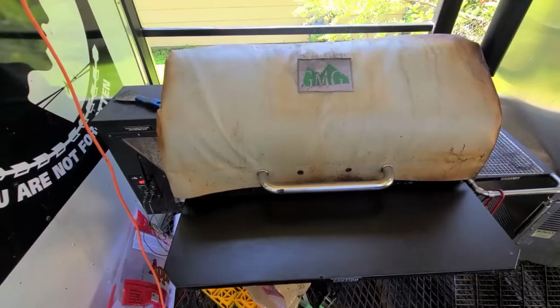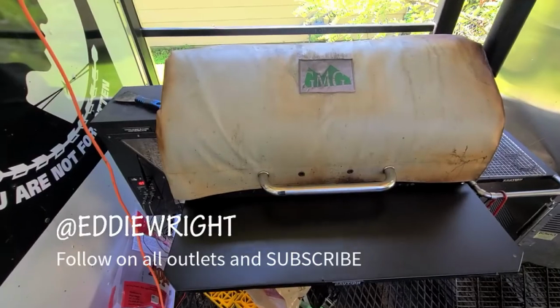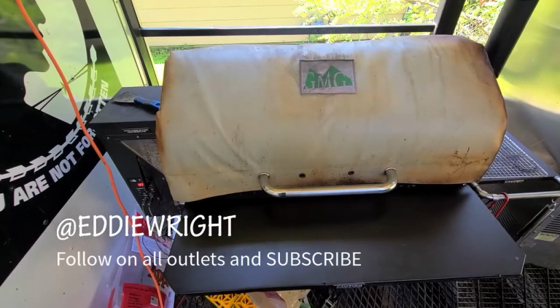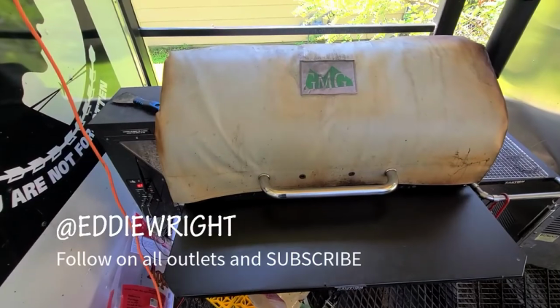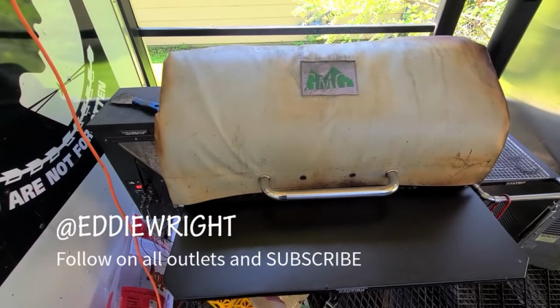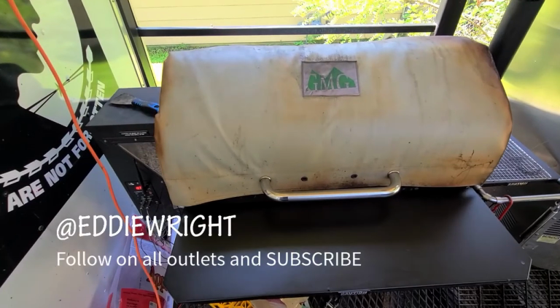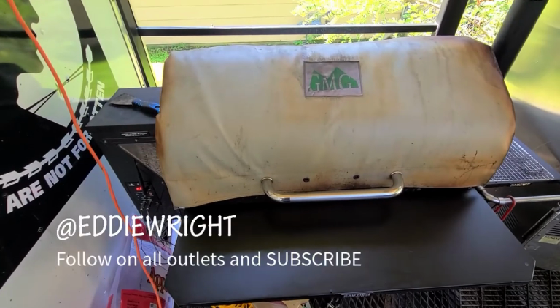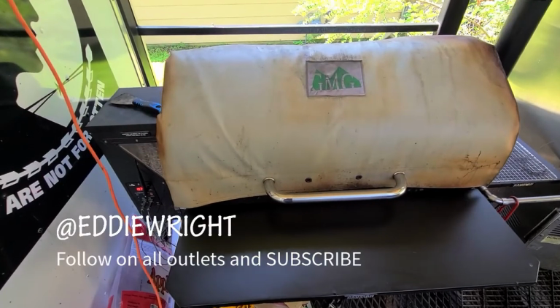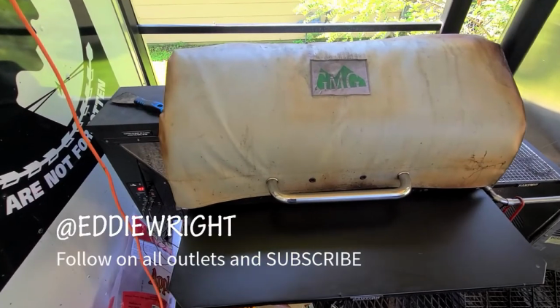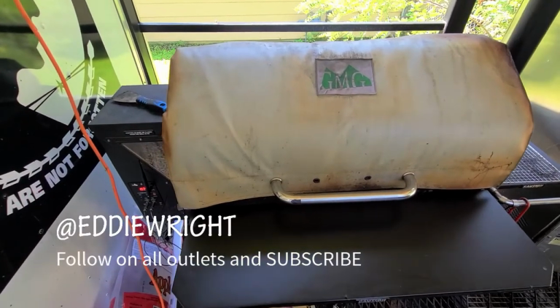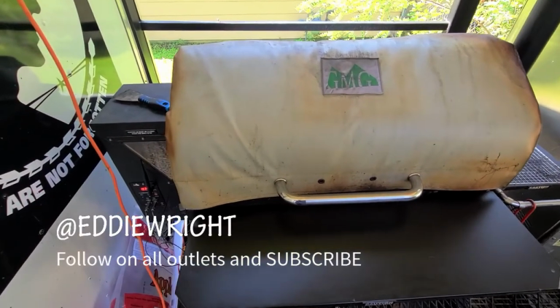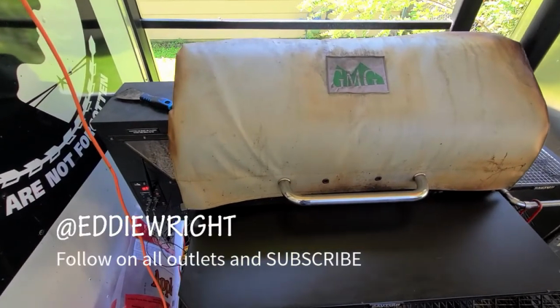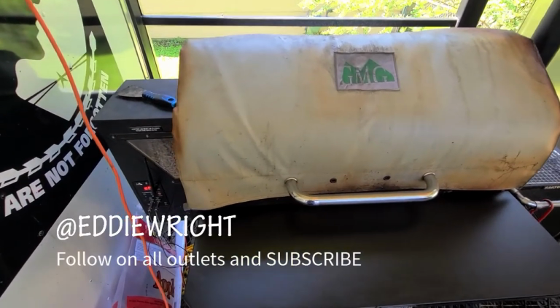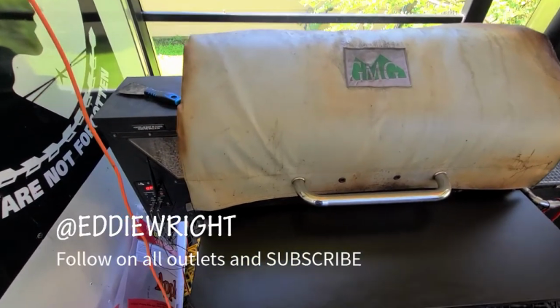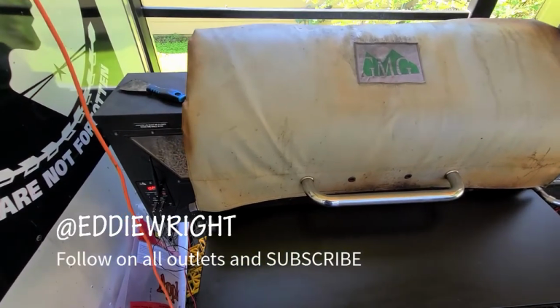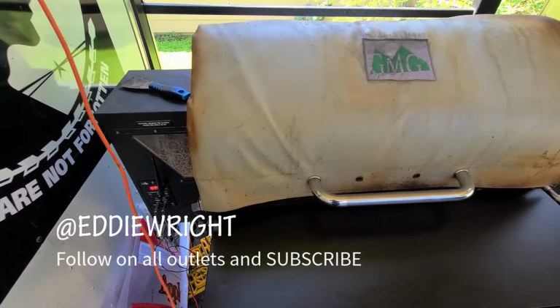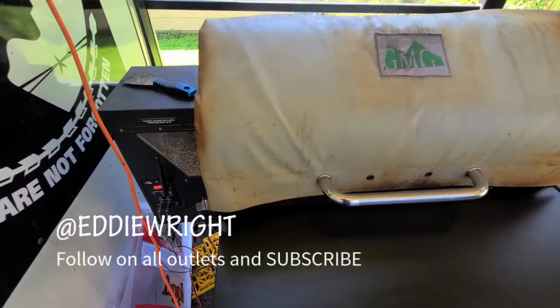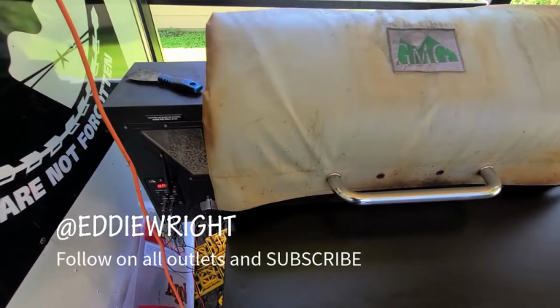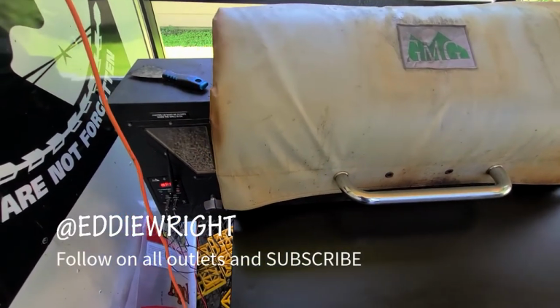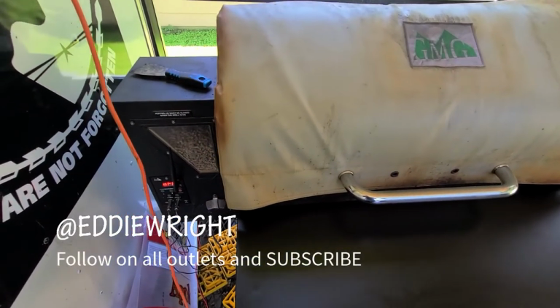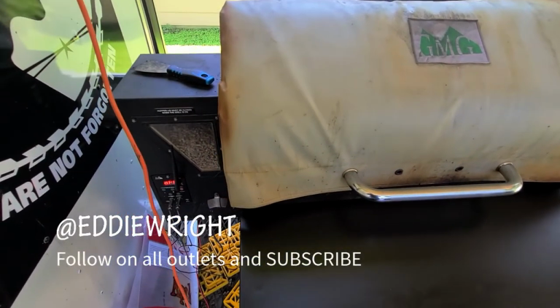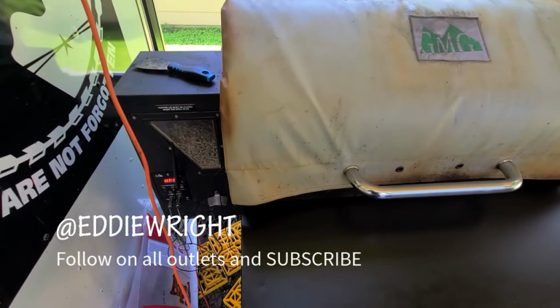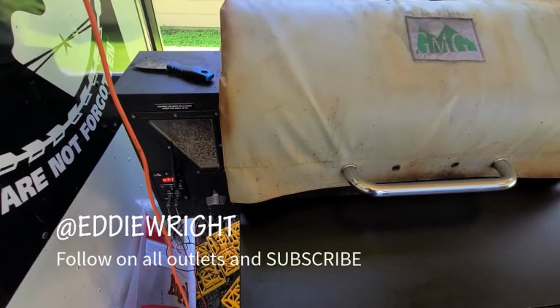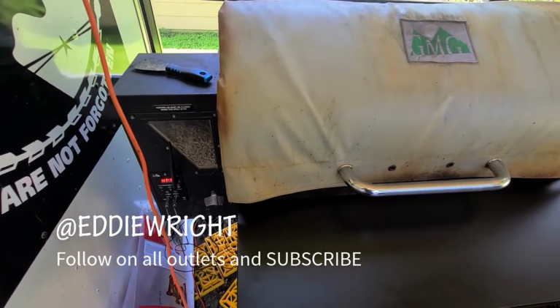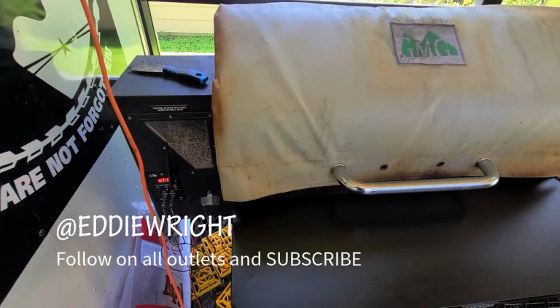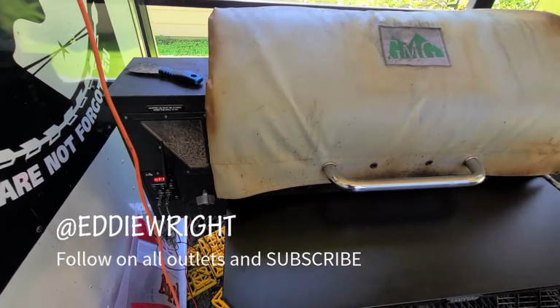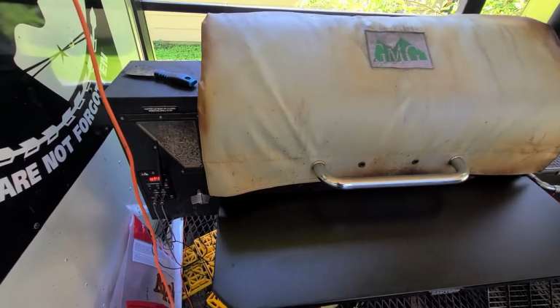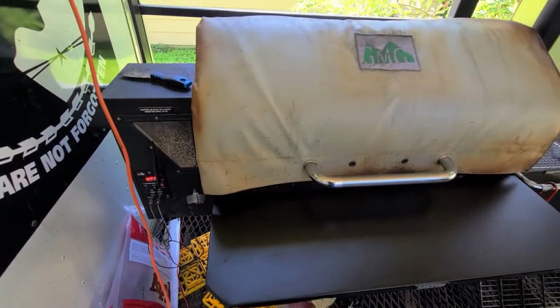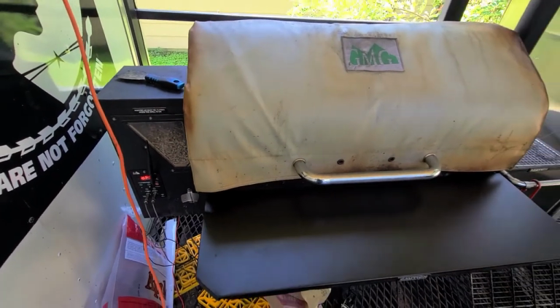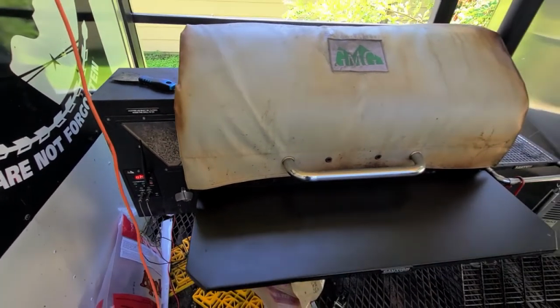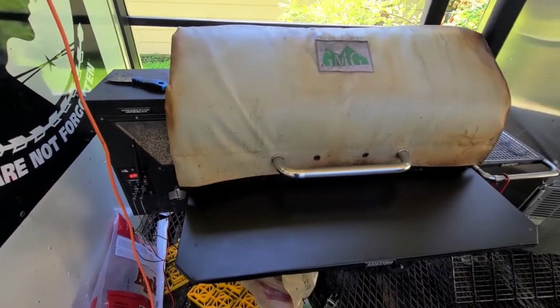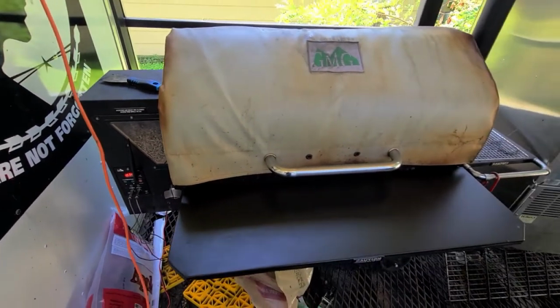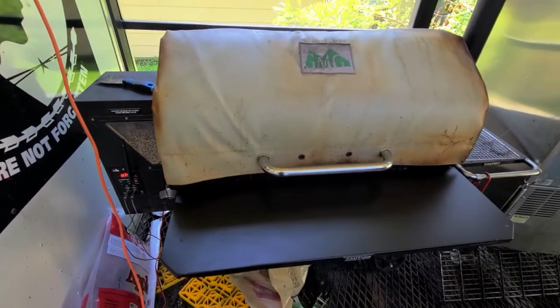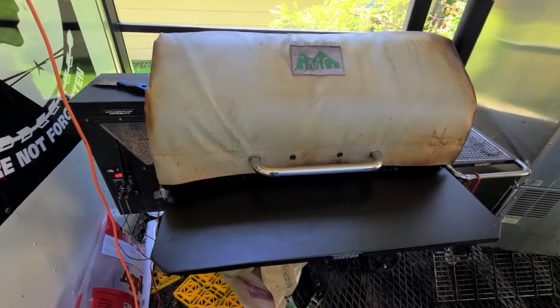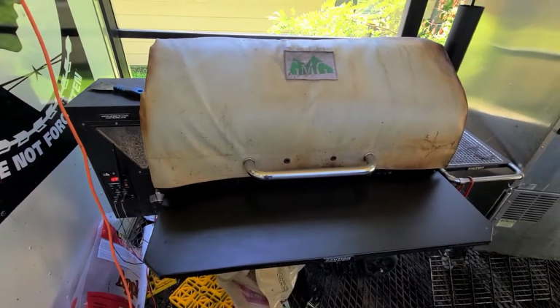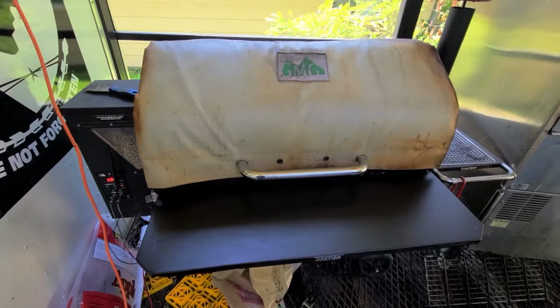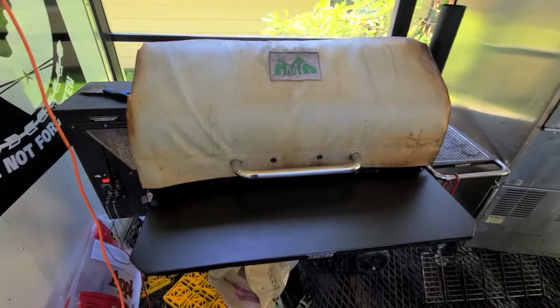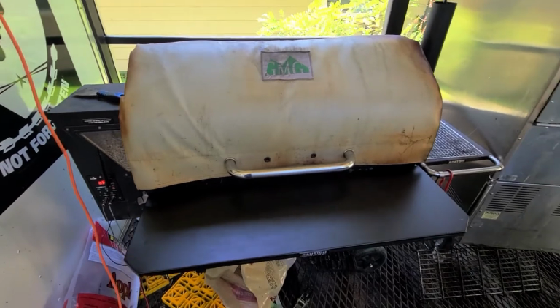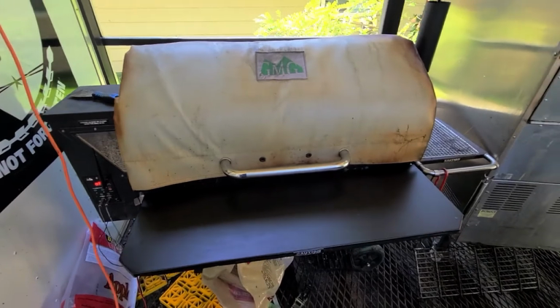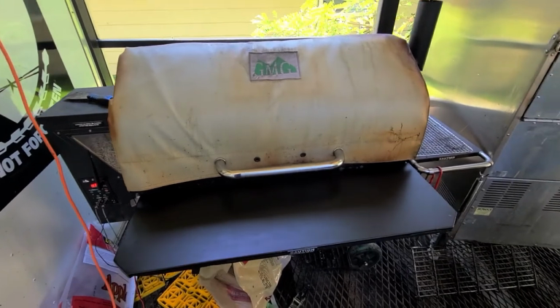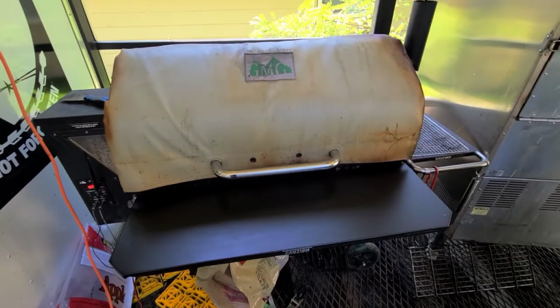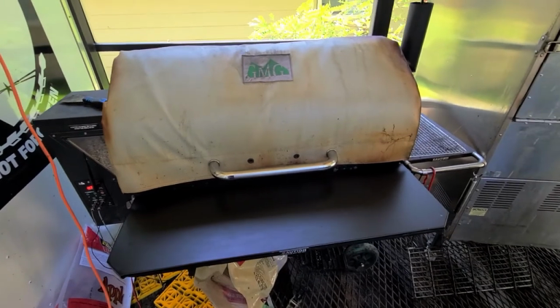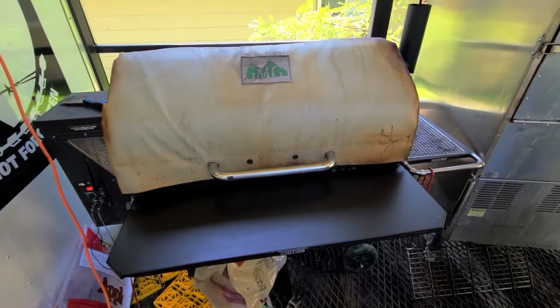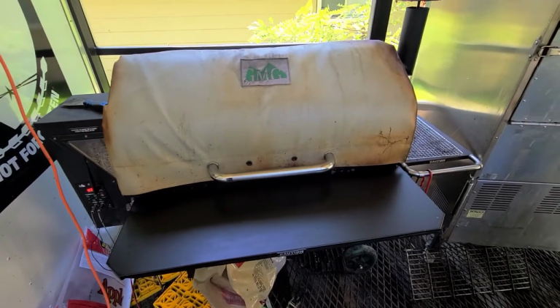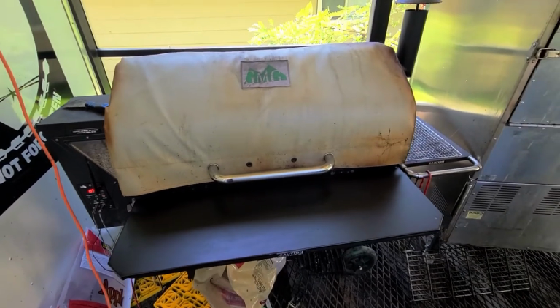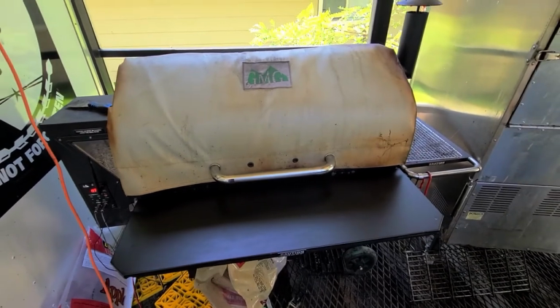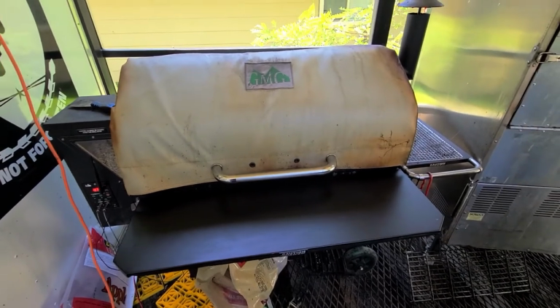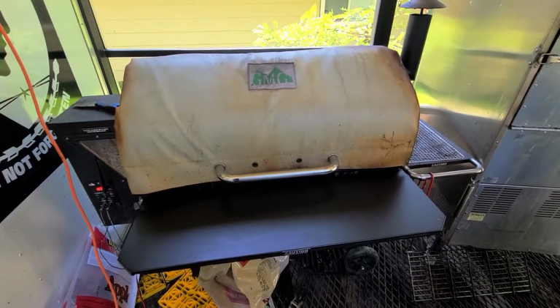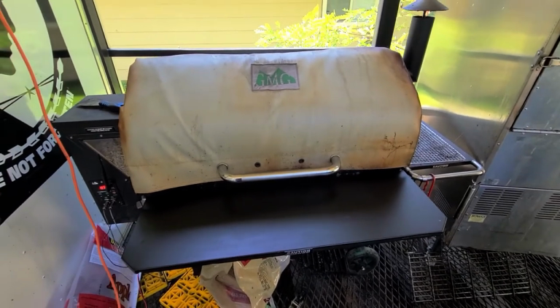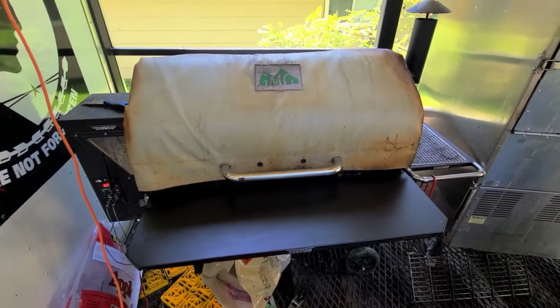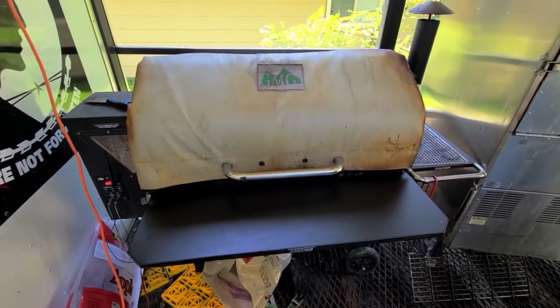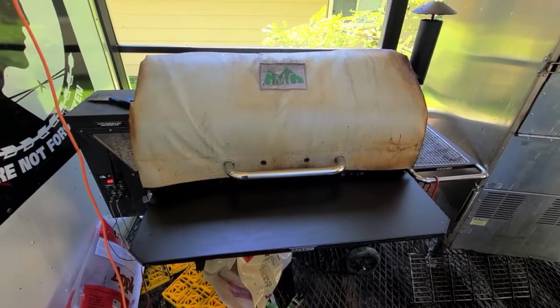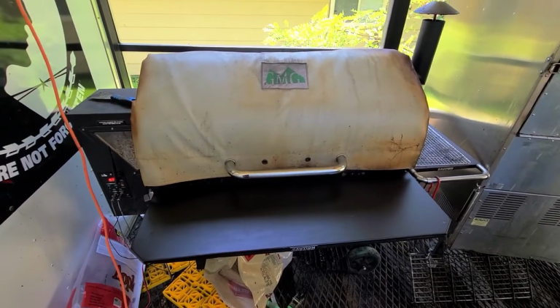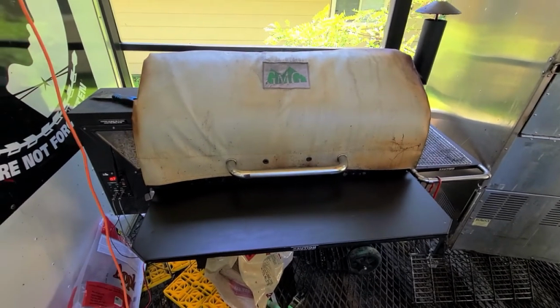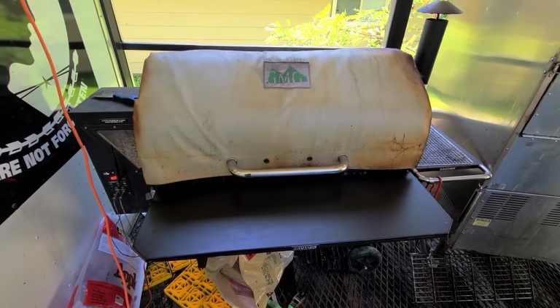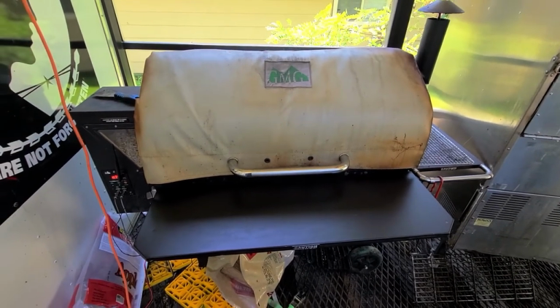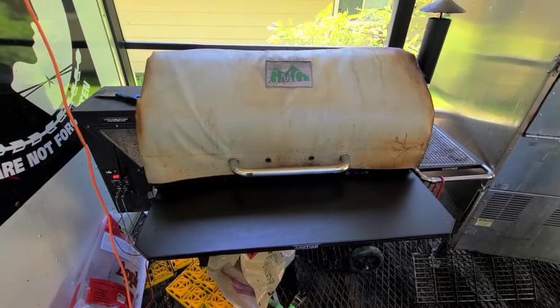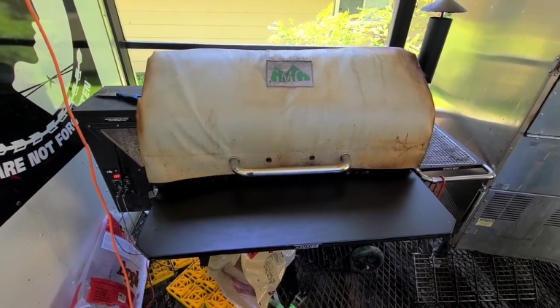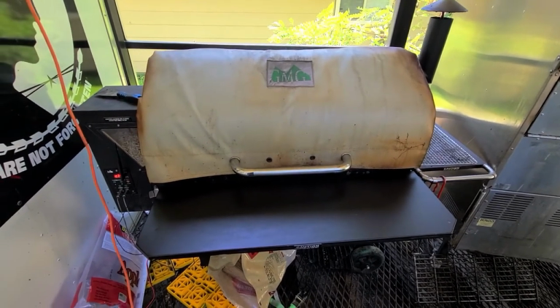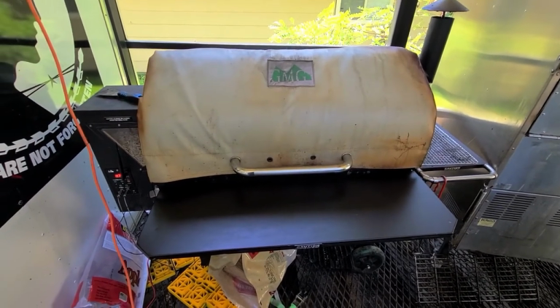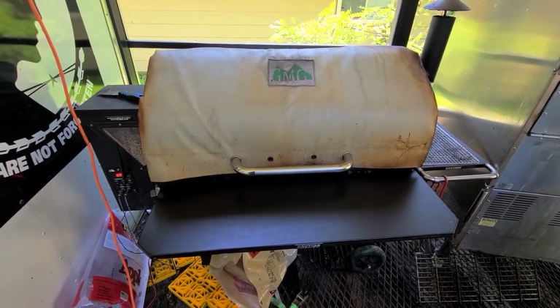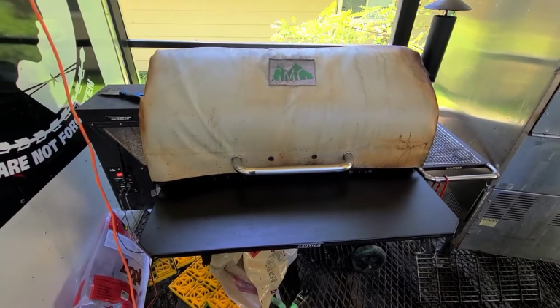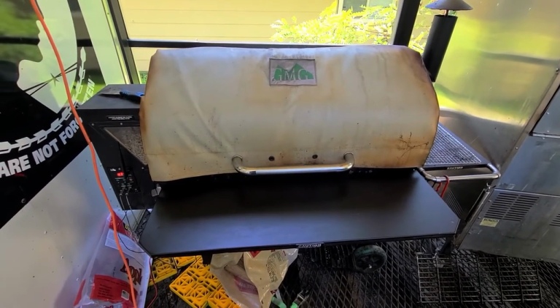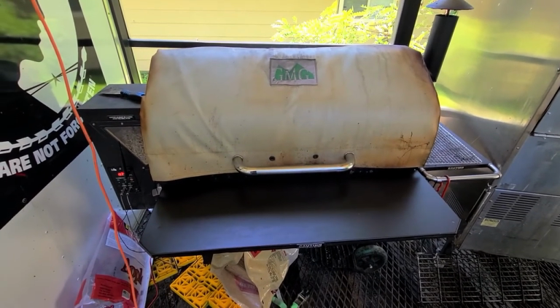What's going on everybody? Welcome back to the channel. My name is Eddie Wright. This is my GMG Jimboy Prime. It's about nine months old and we cook on it pretty heavily.